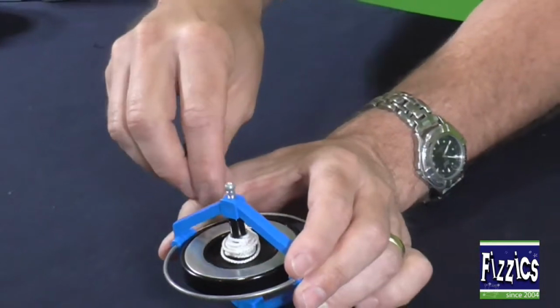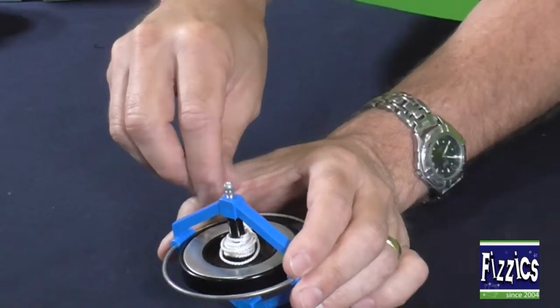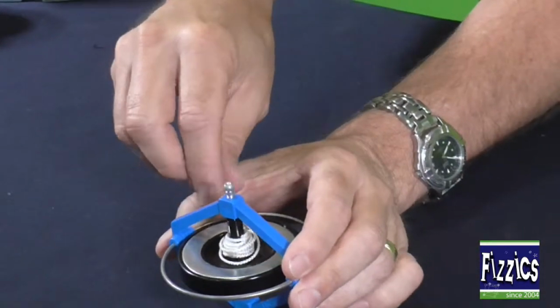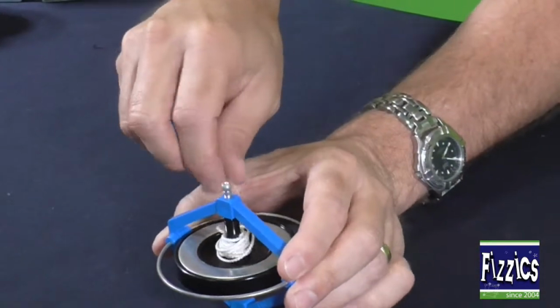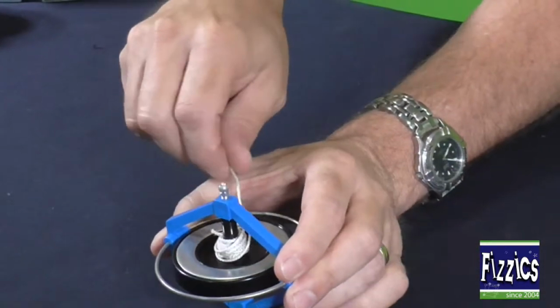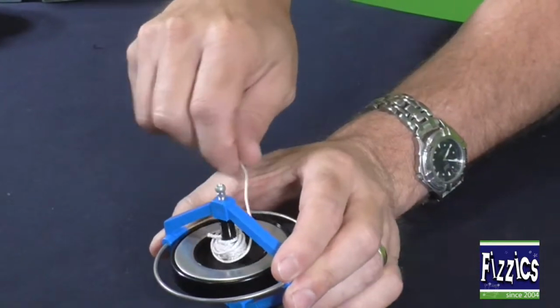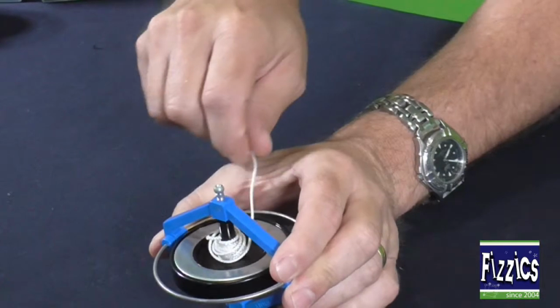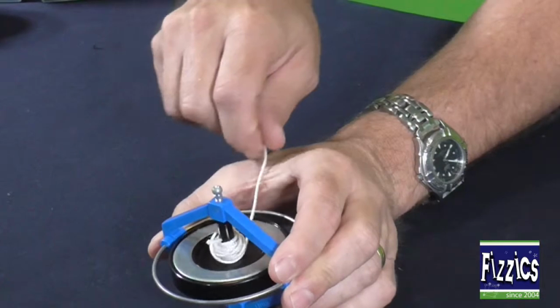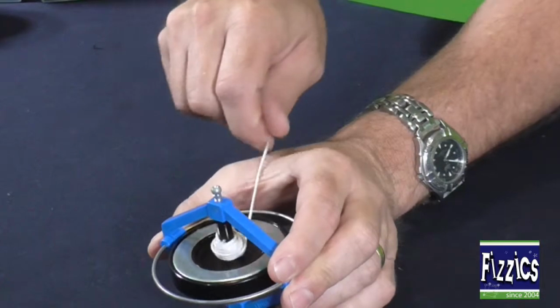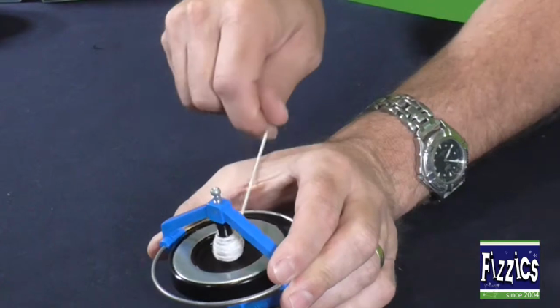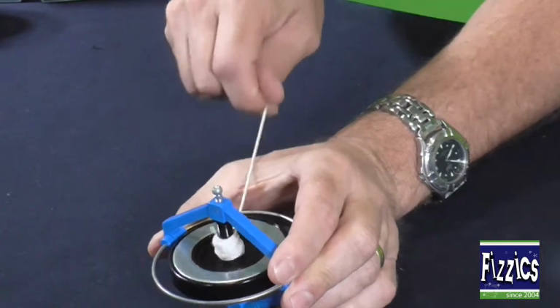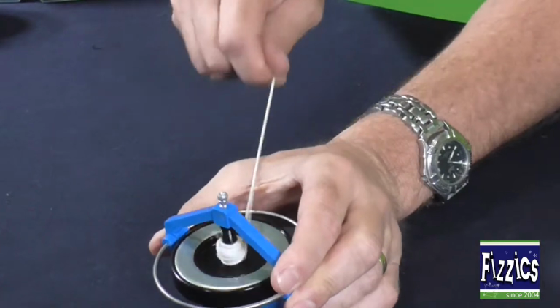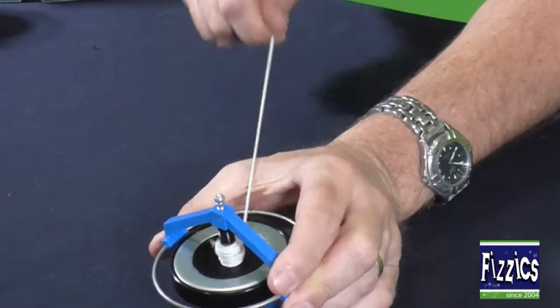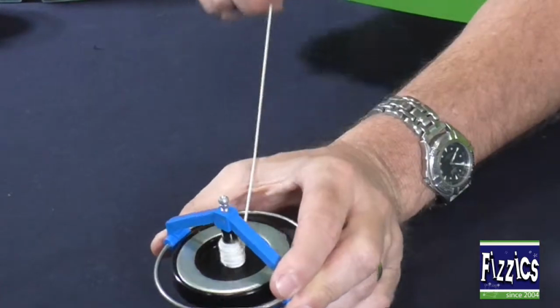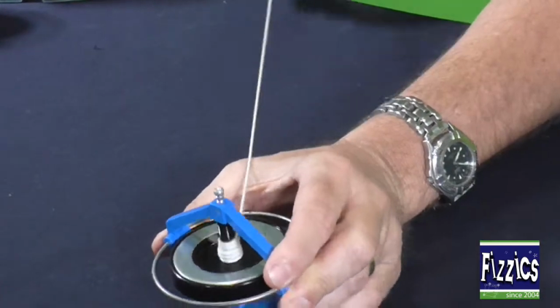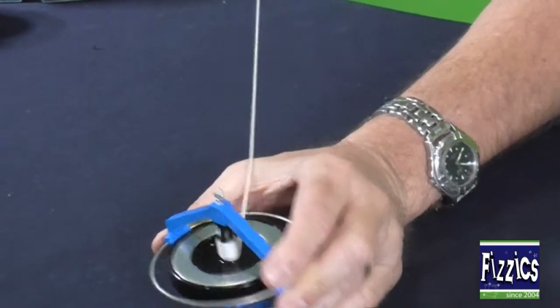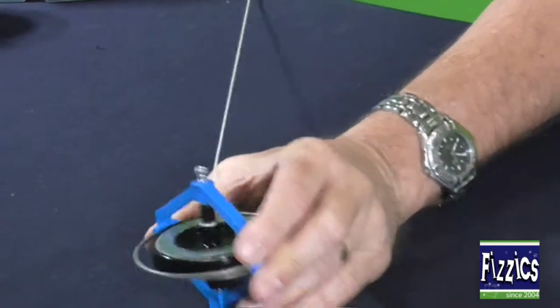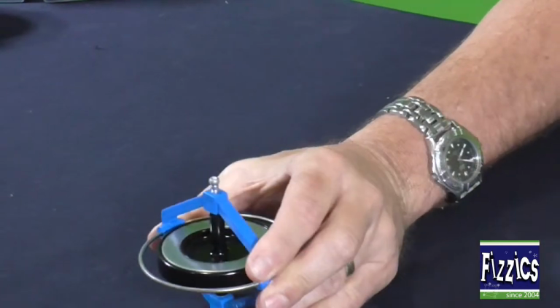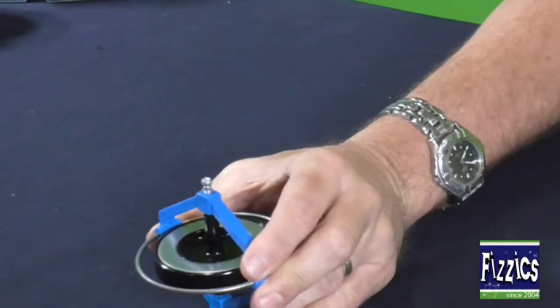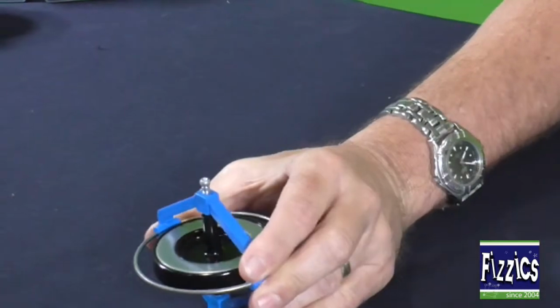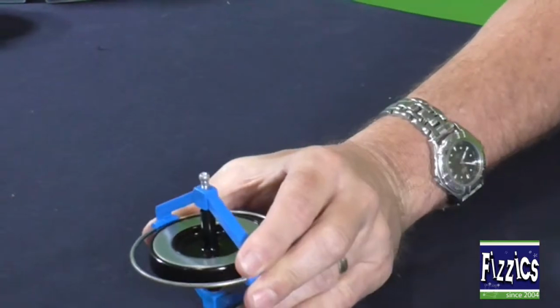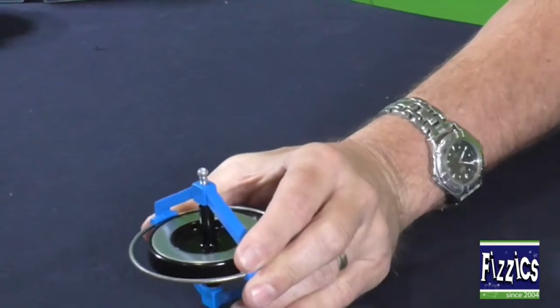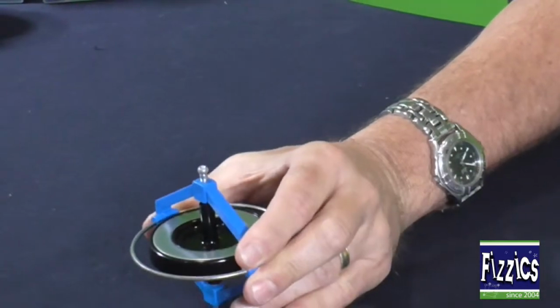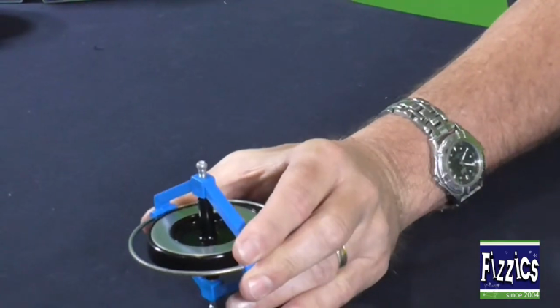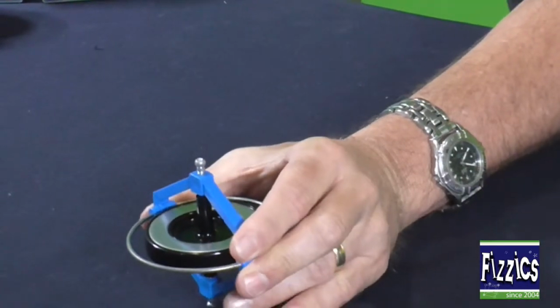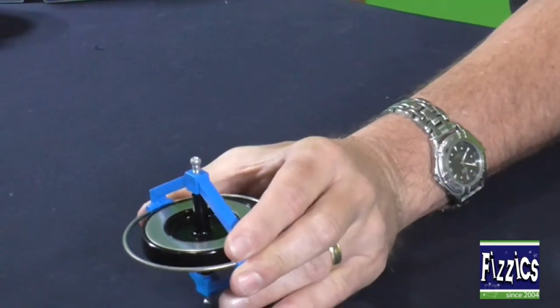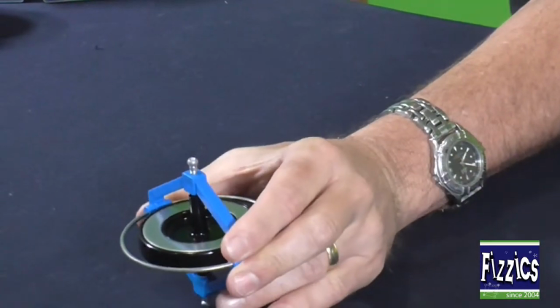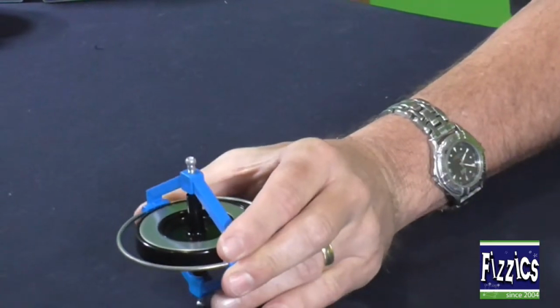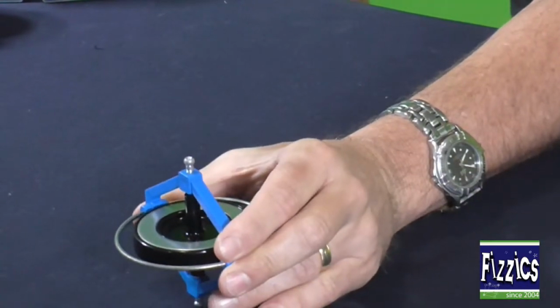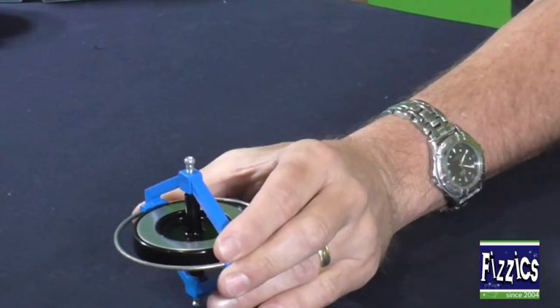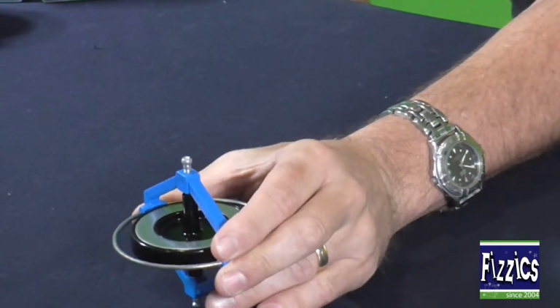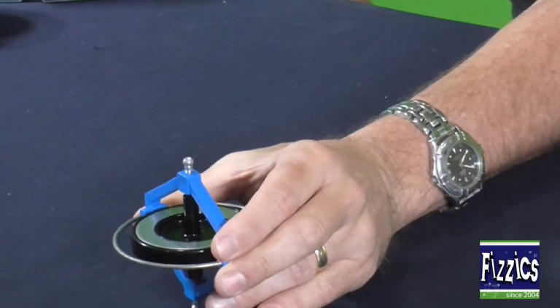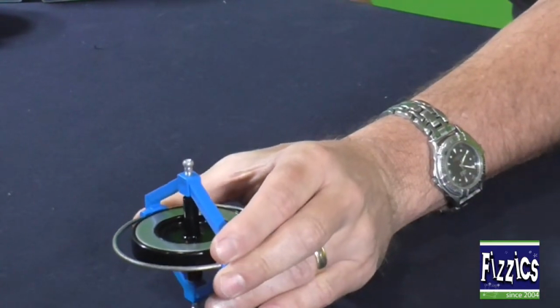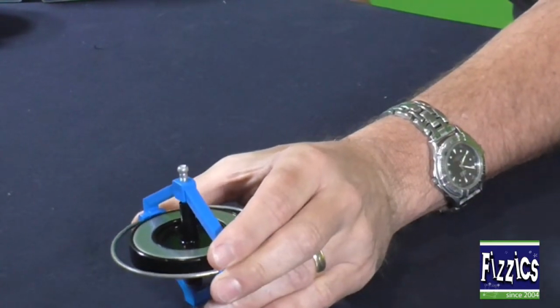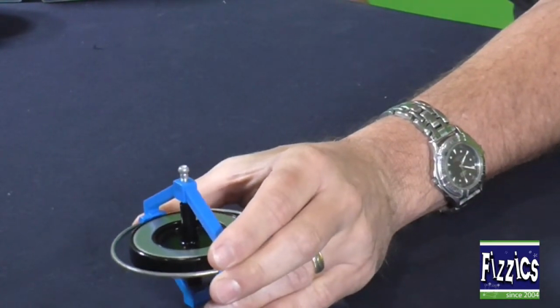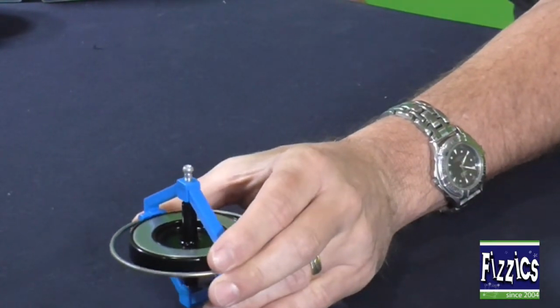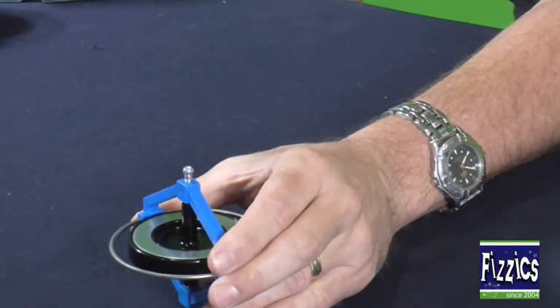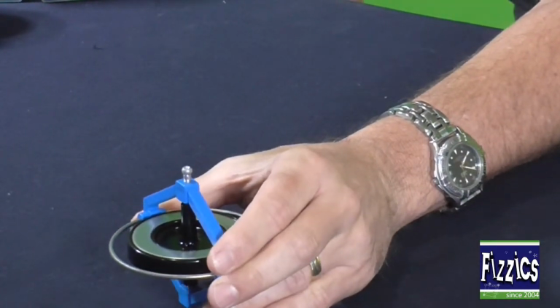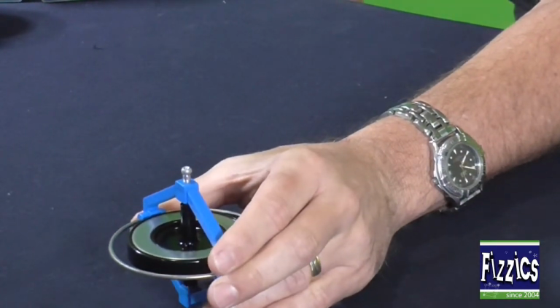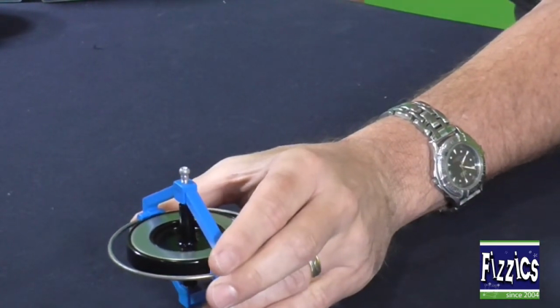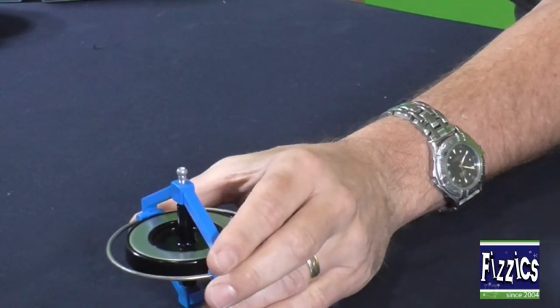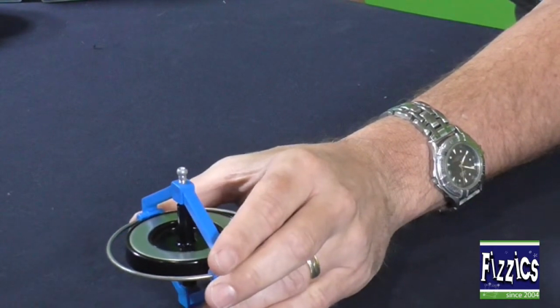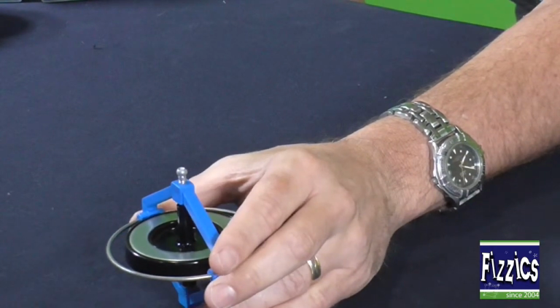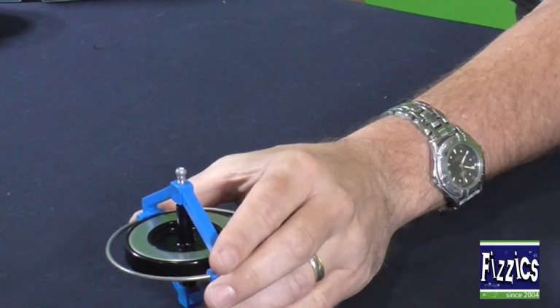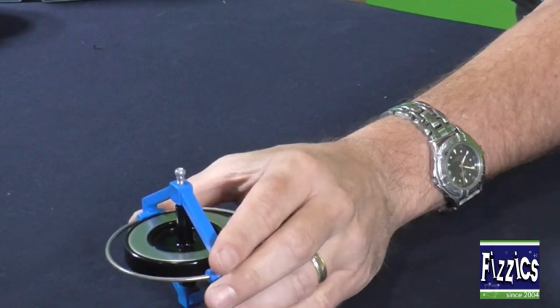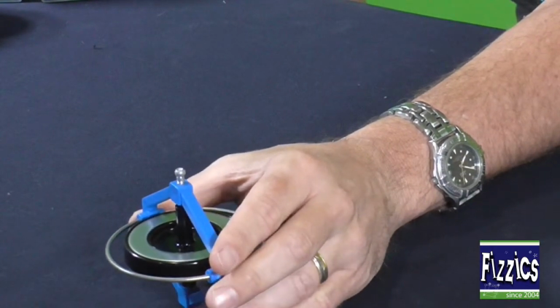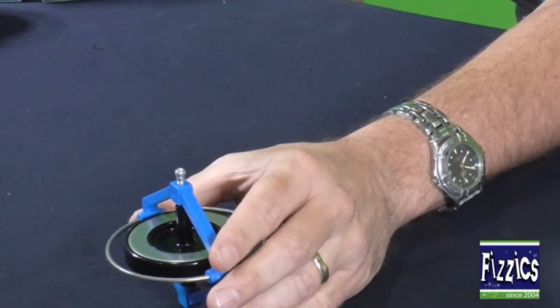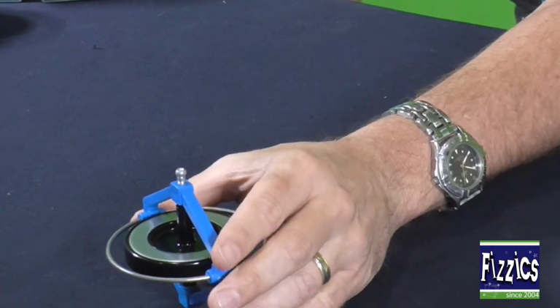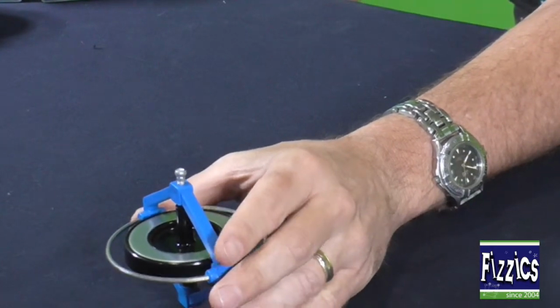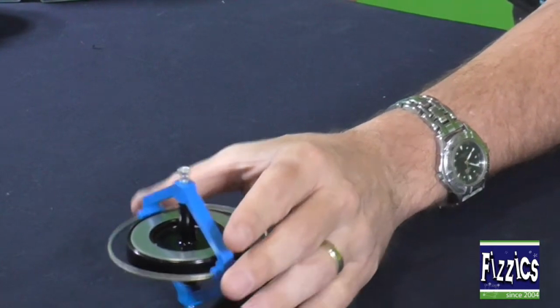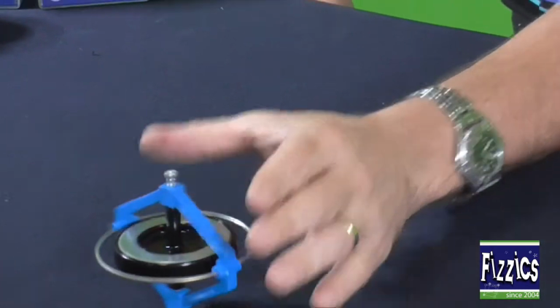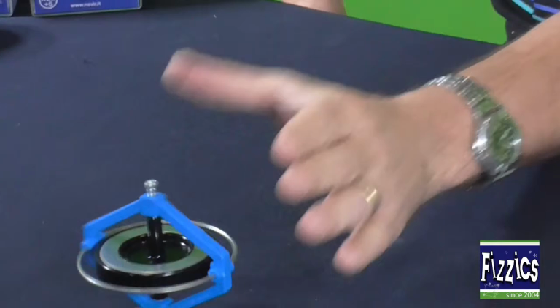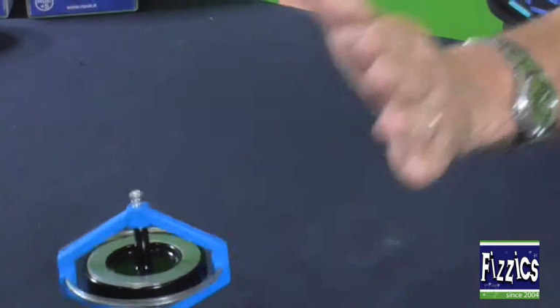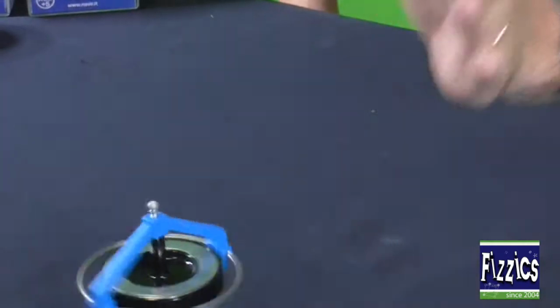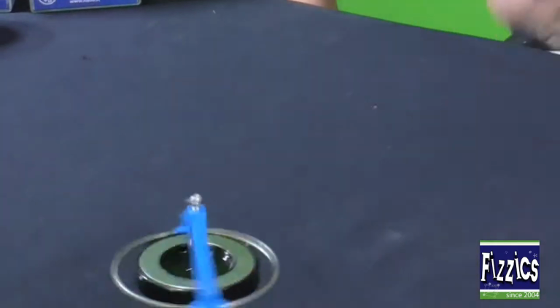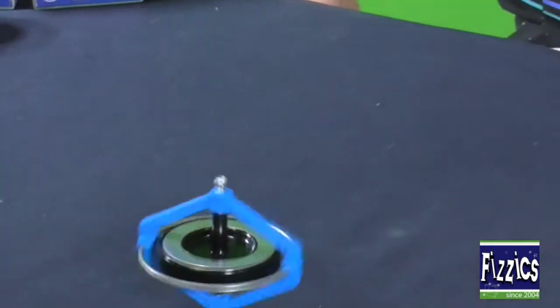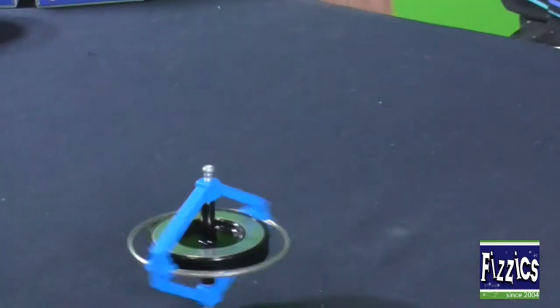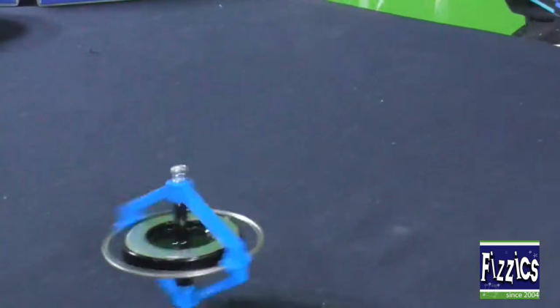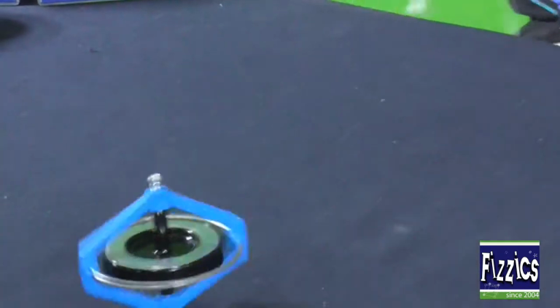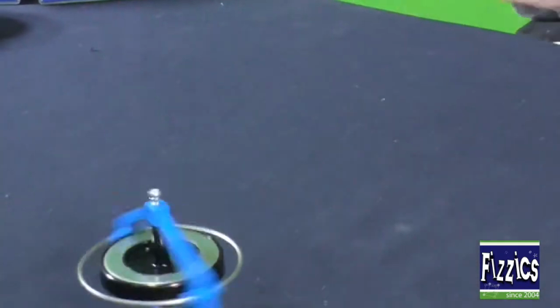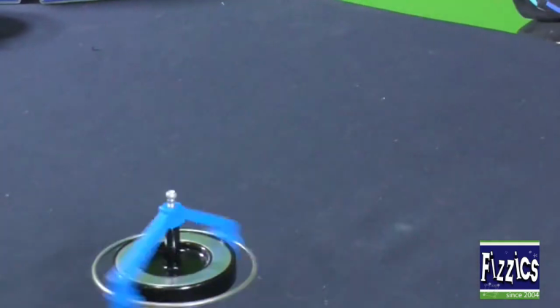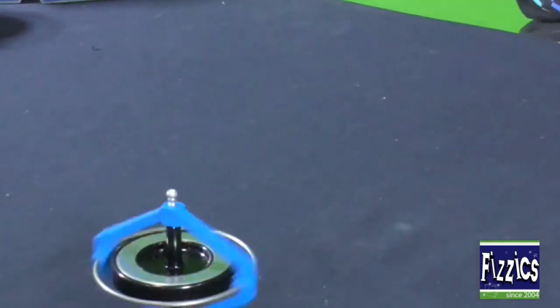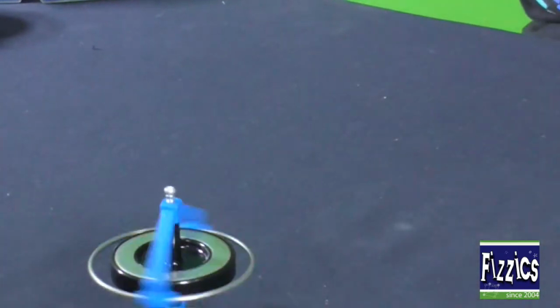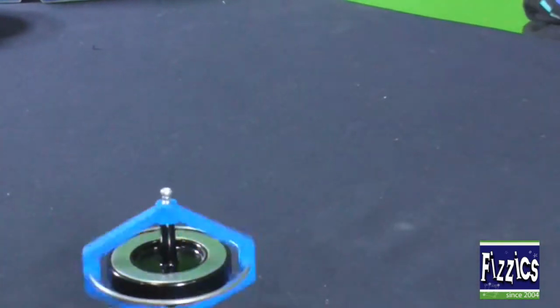So I'm just going to do a bit of a pull here — around it goes — and then you gently place it down on the desk, and it starts spinning. Off it goes!